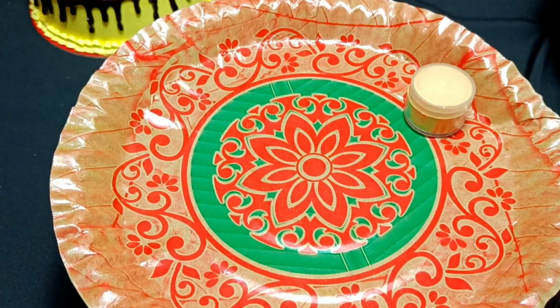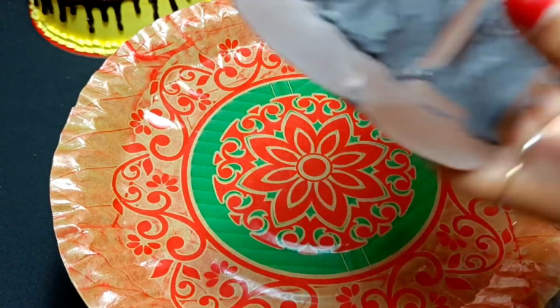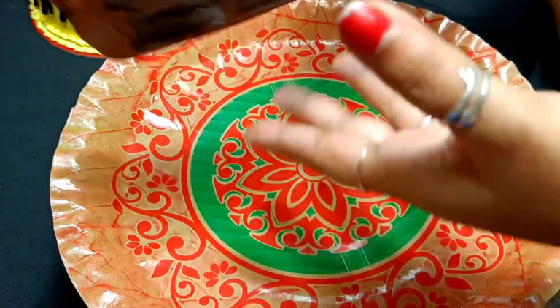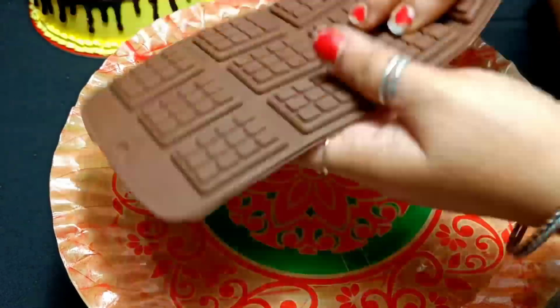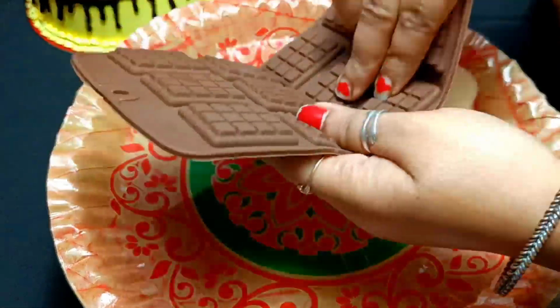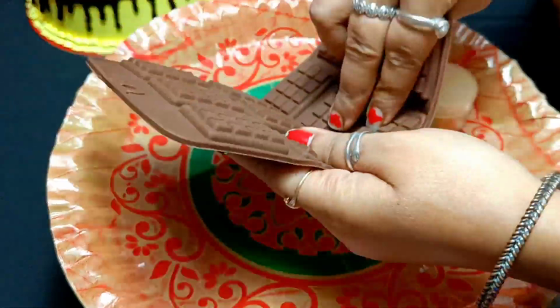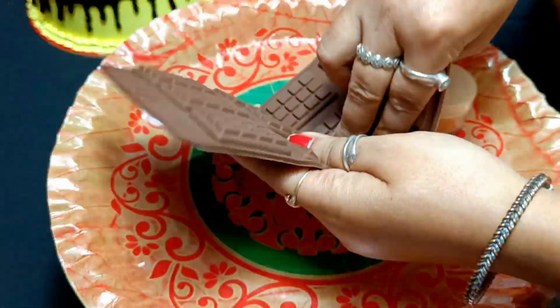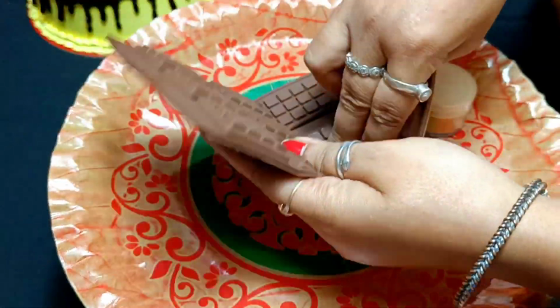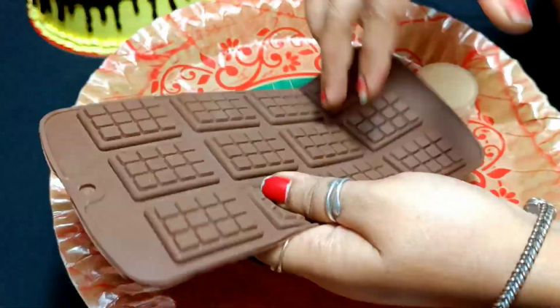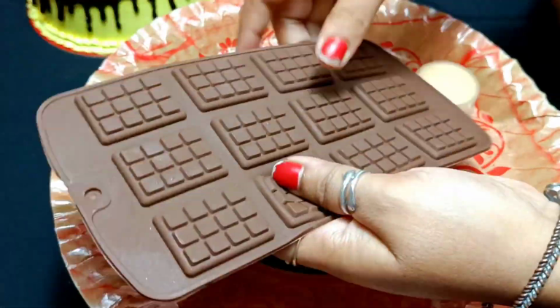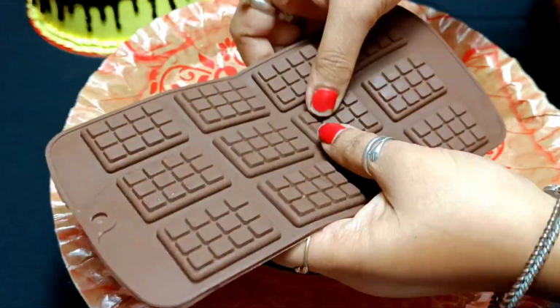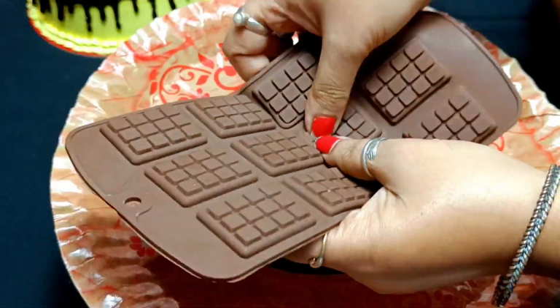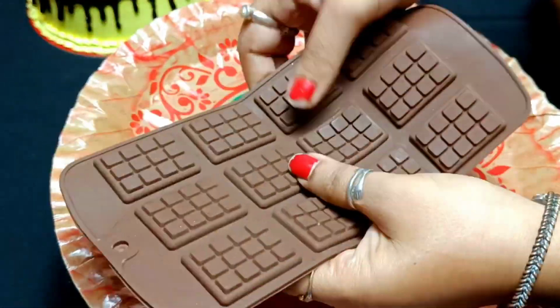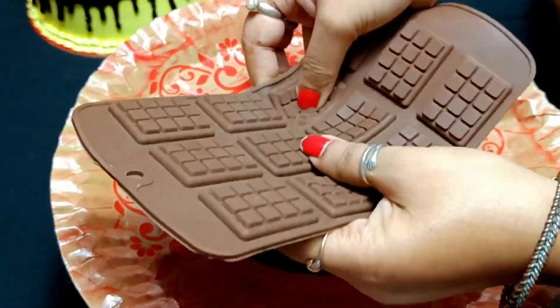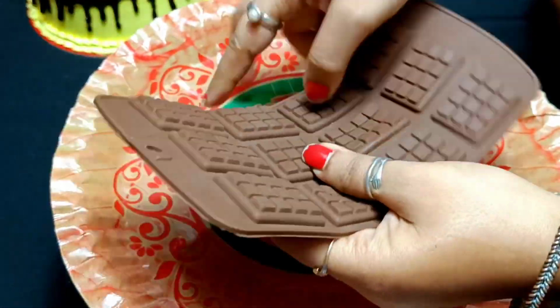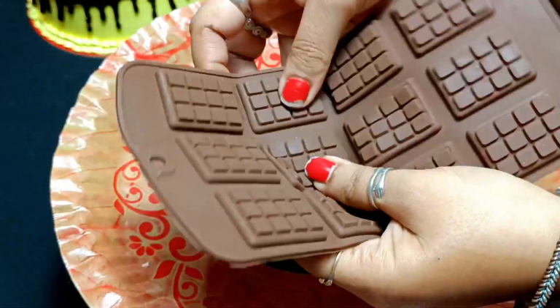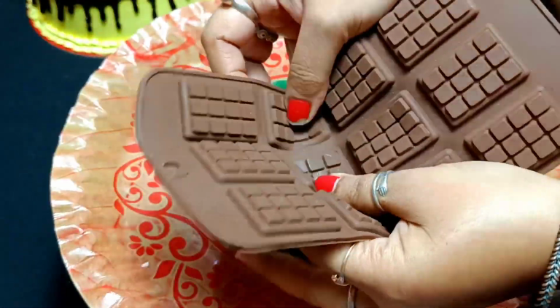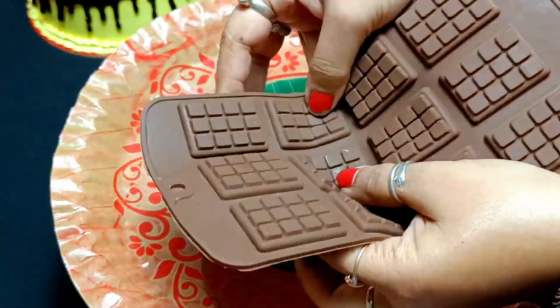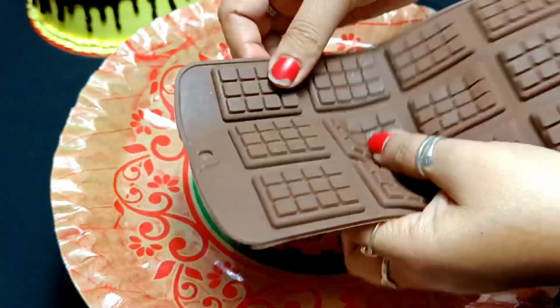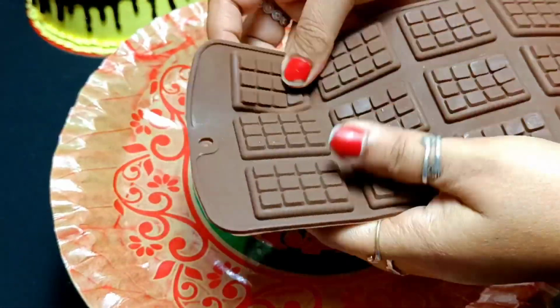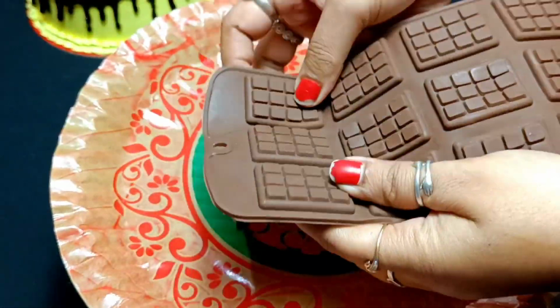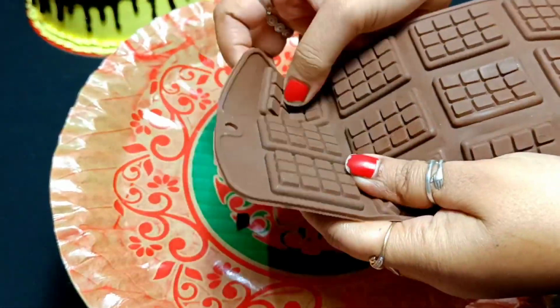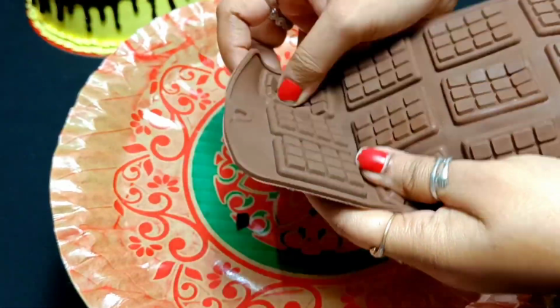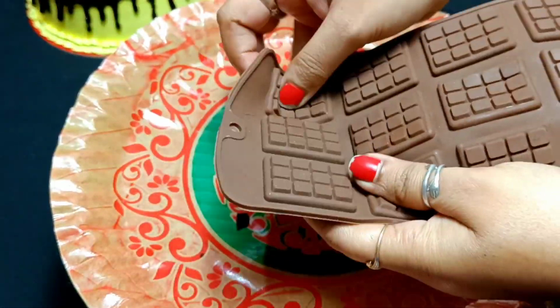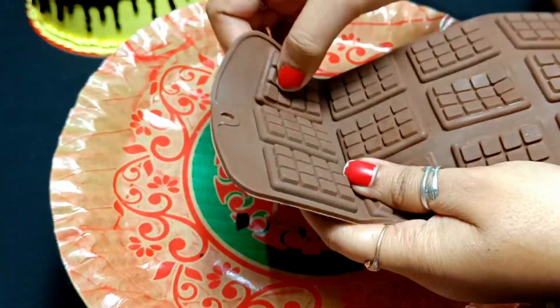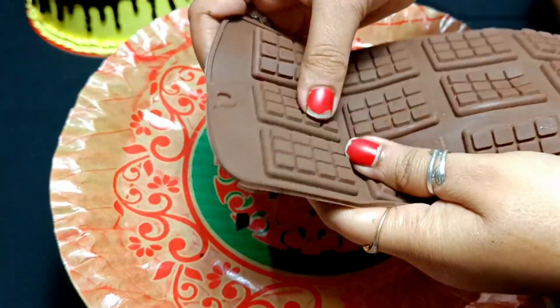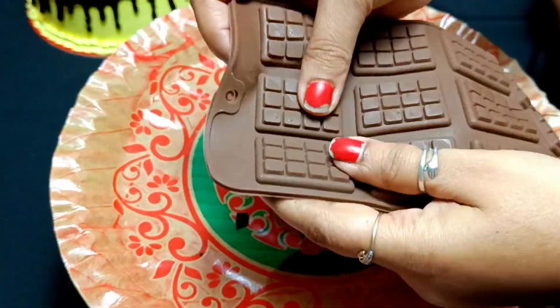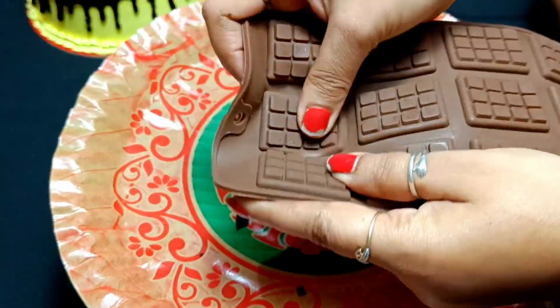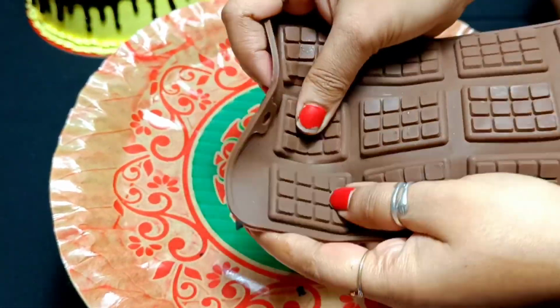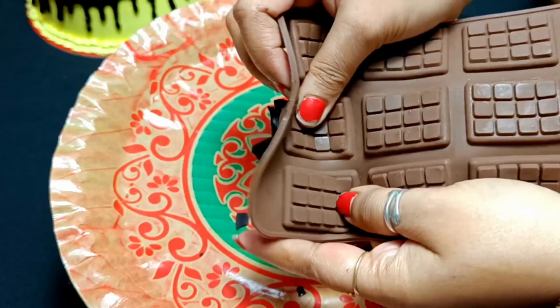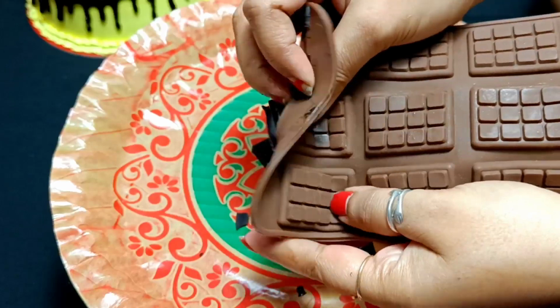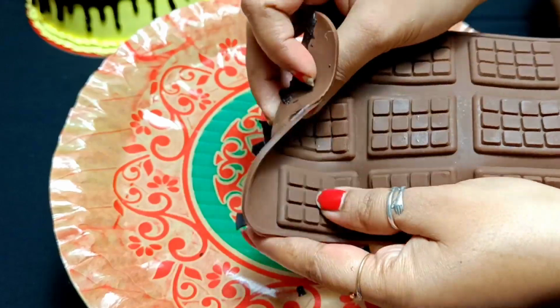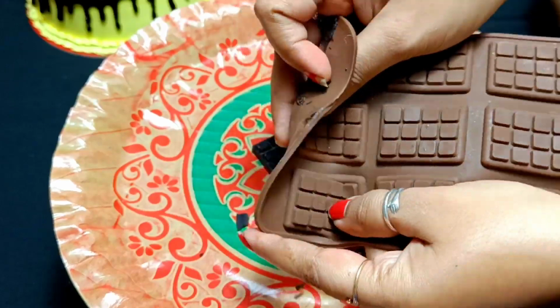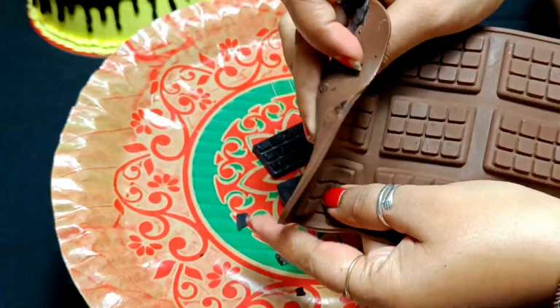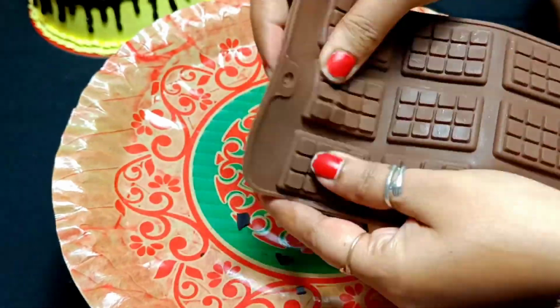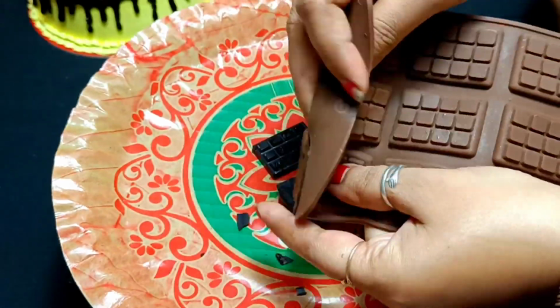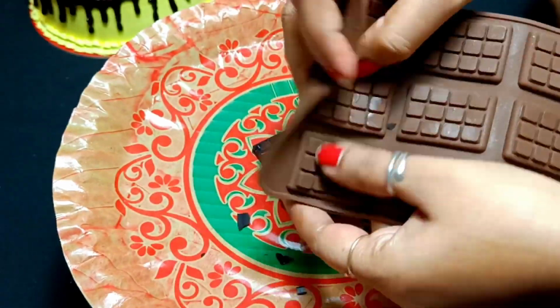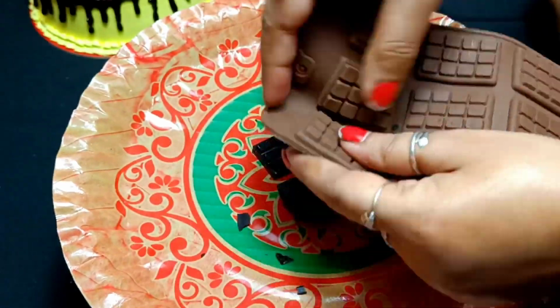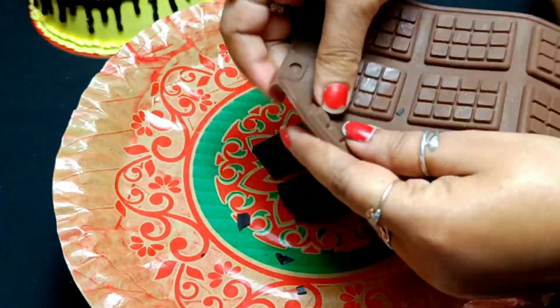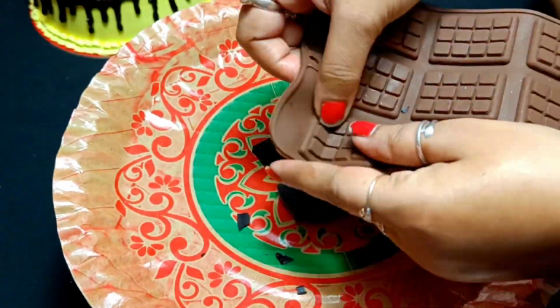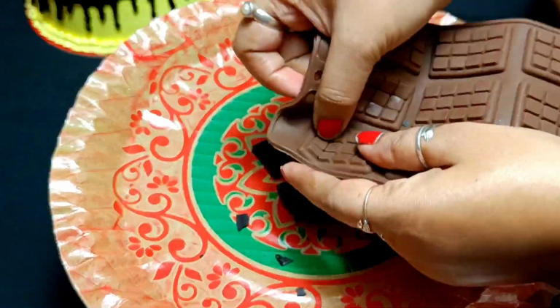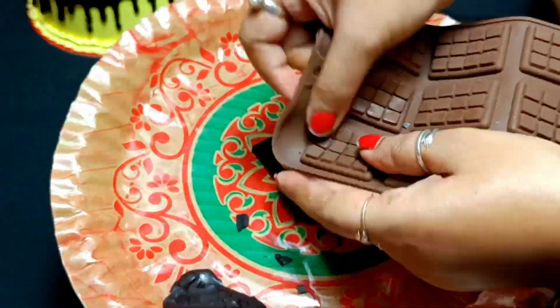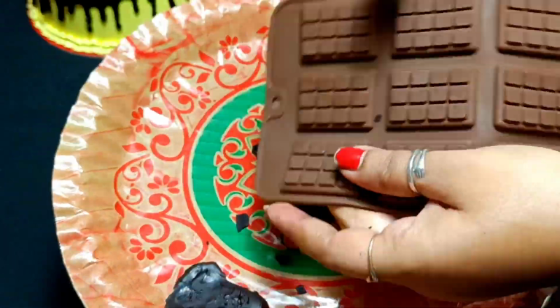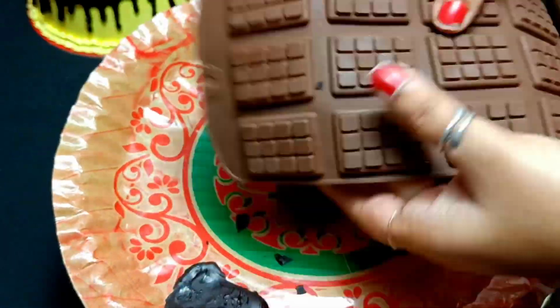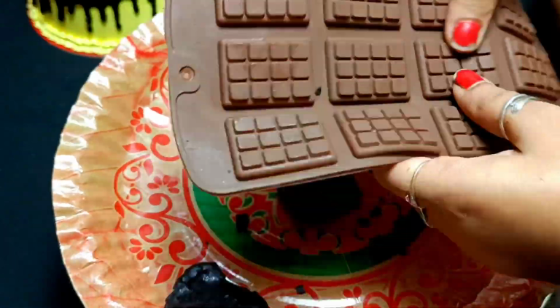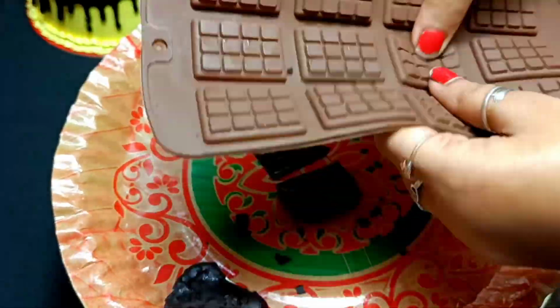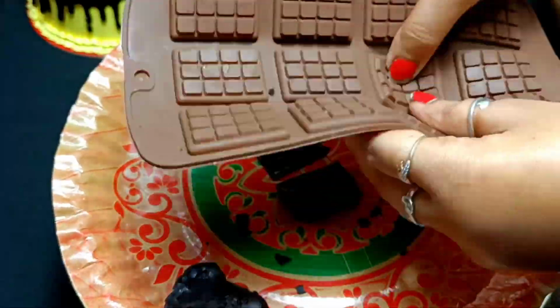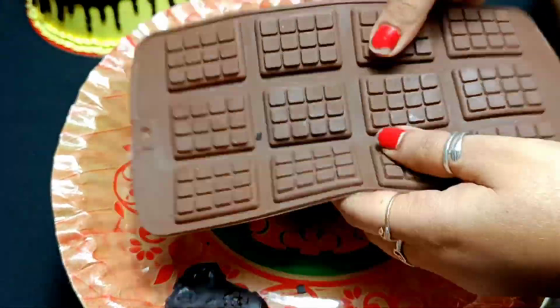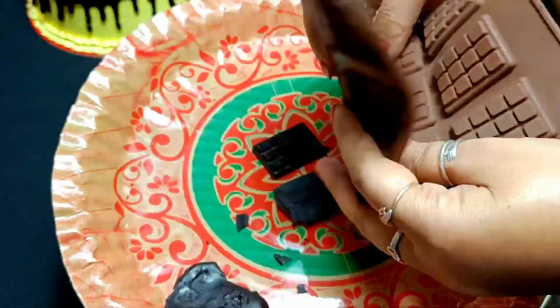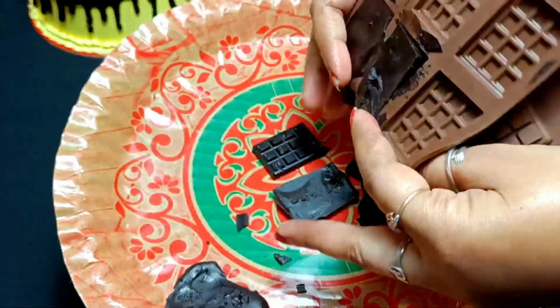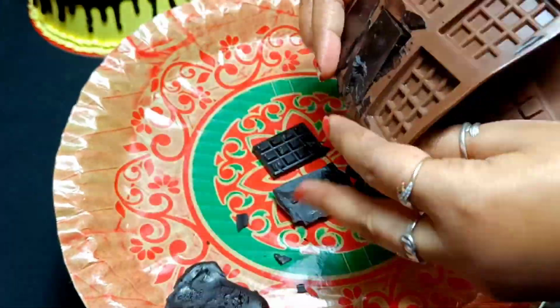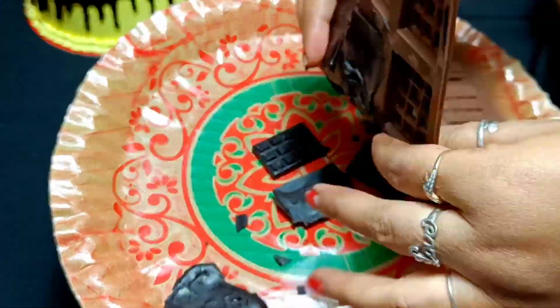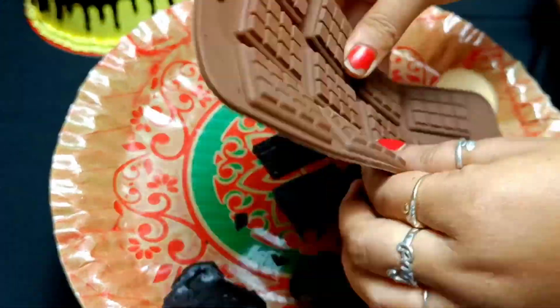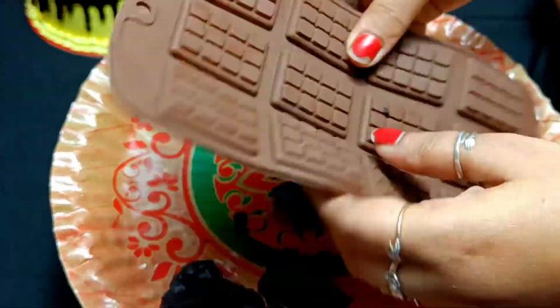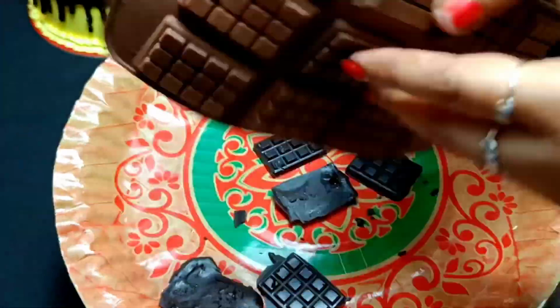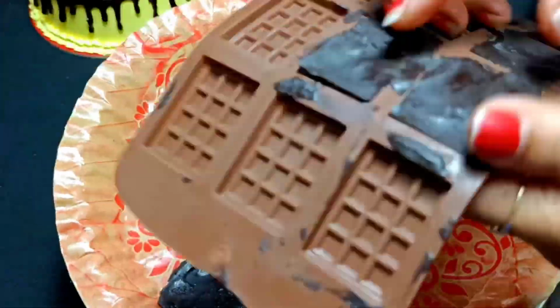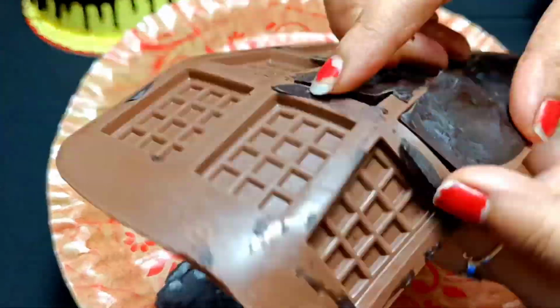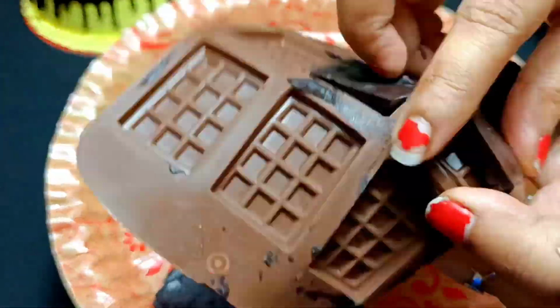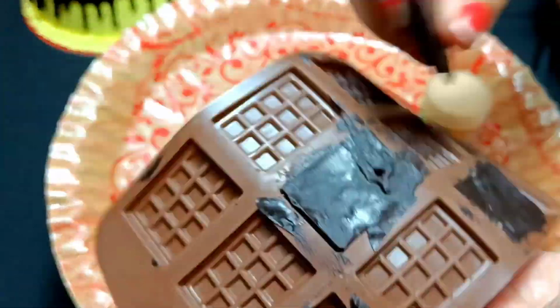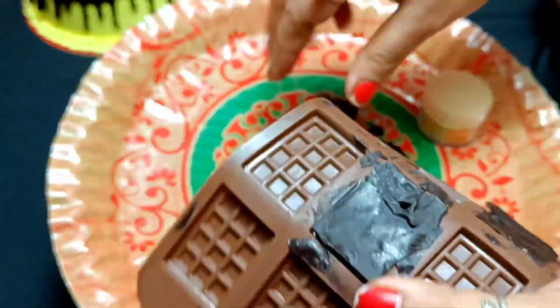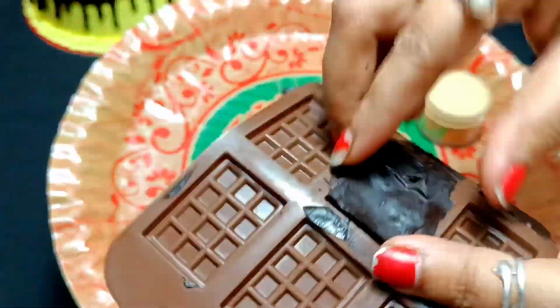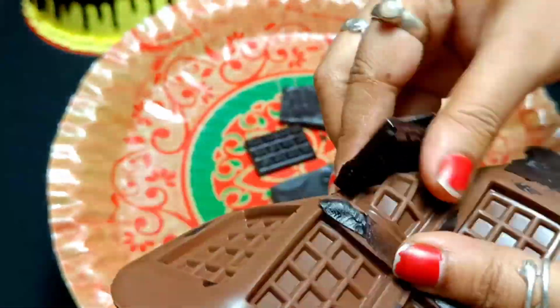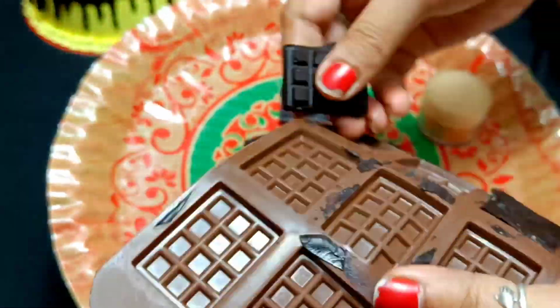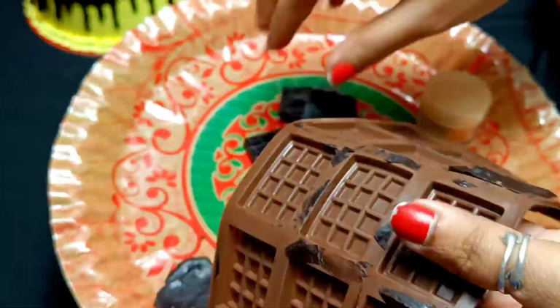Next, I have made chocolates. I have used dark chocolate. If you want milk or white compound chocolate, you can use that as well.